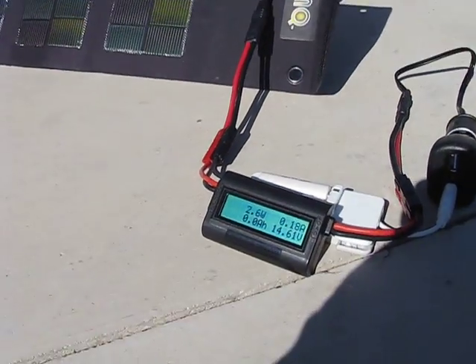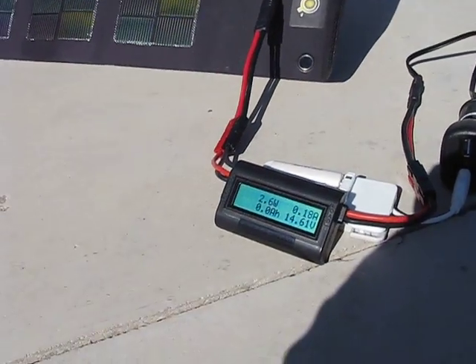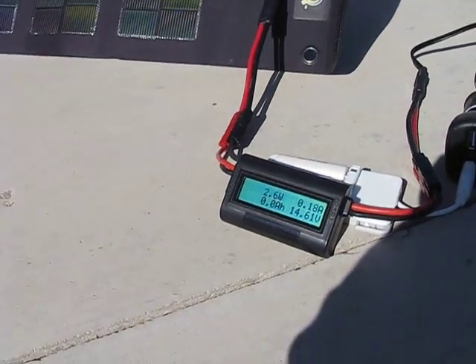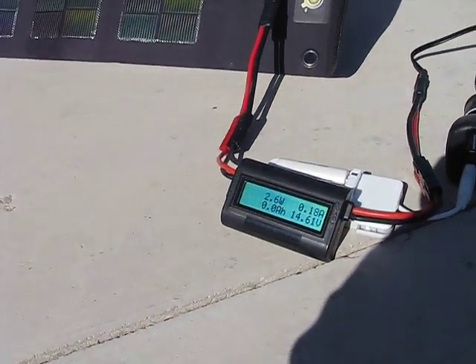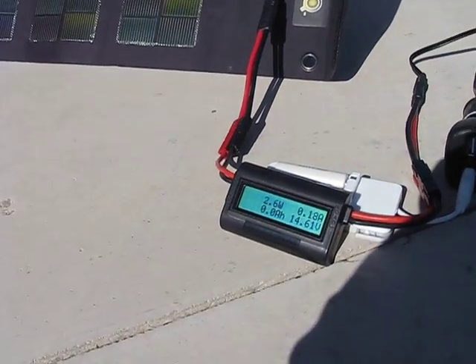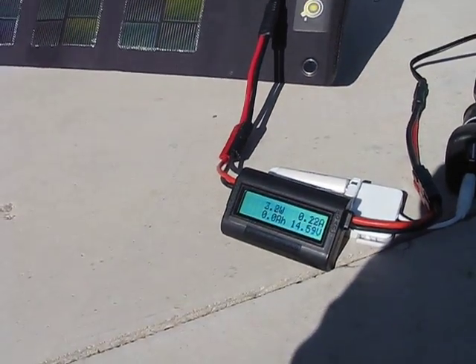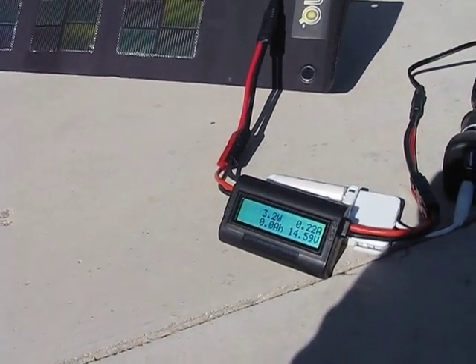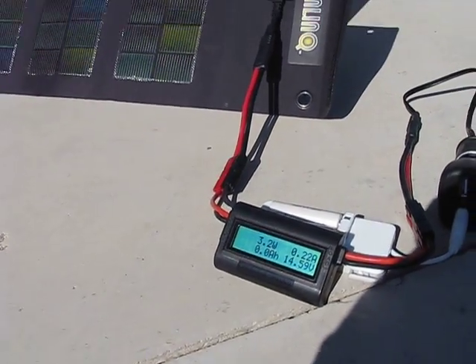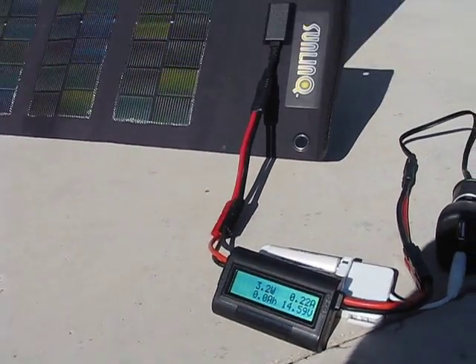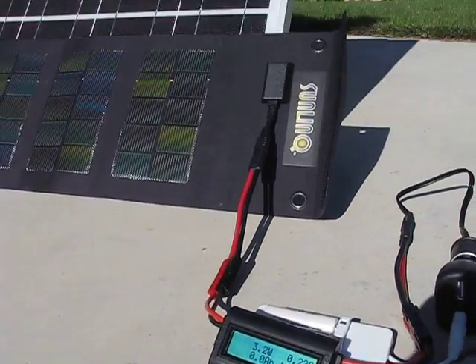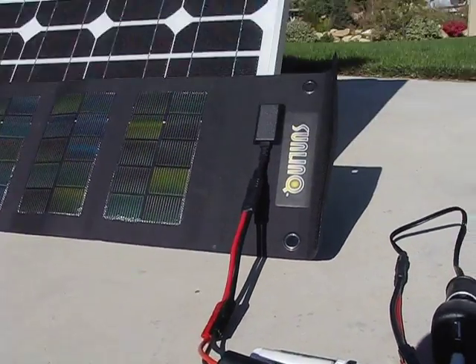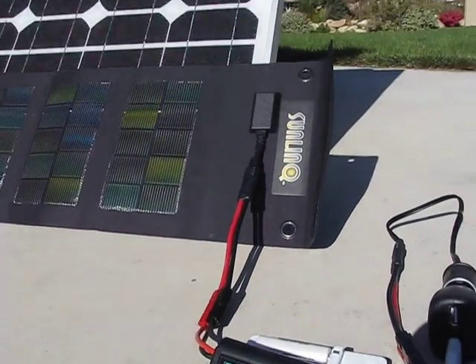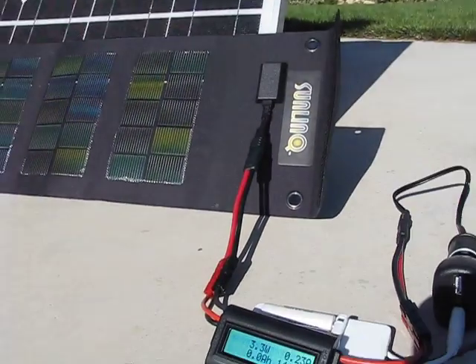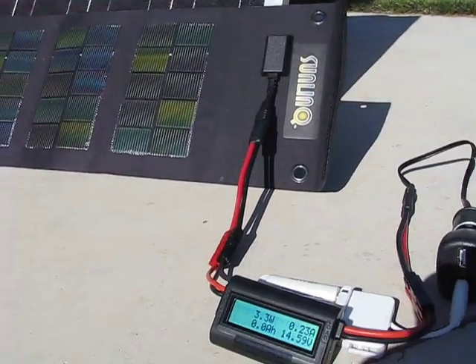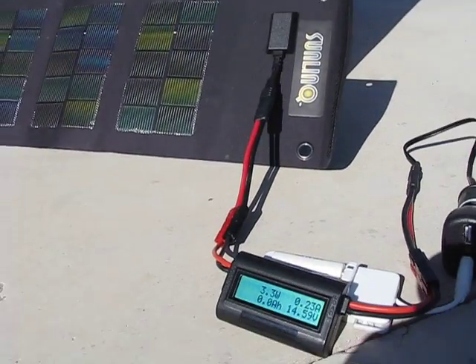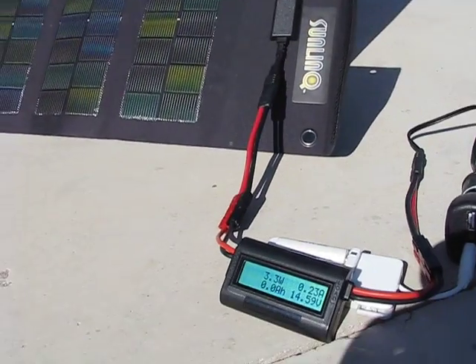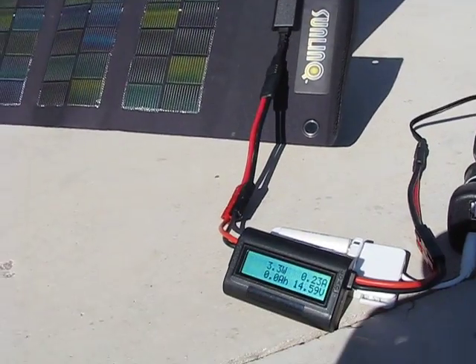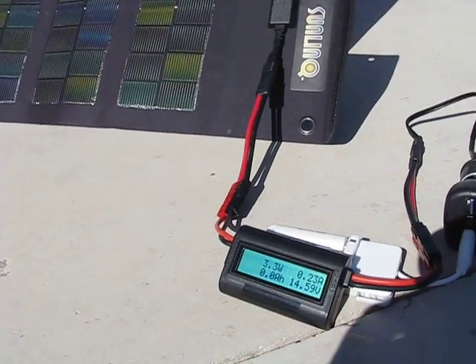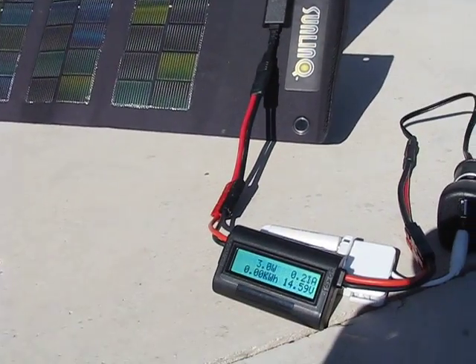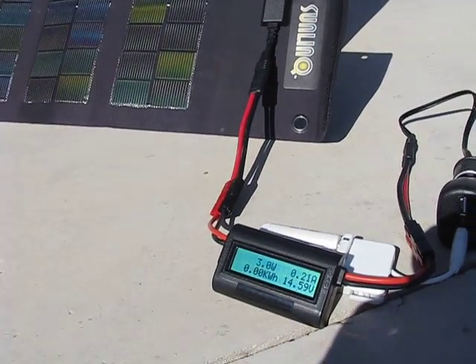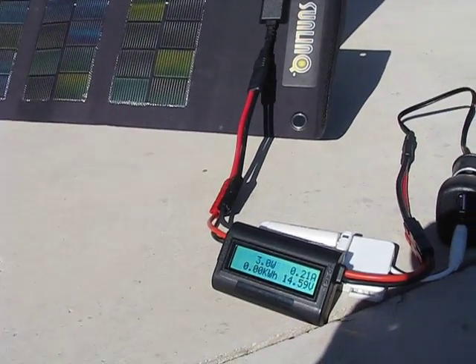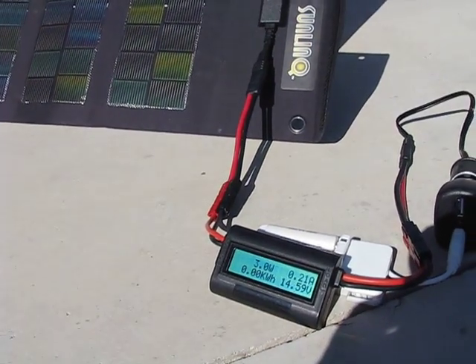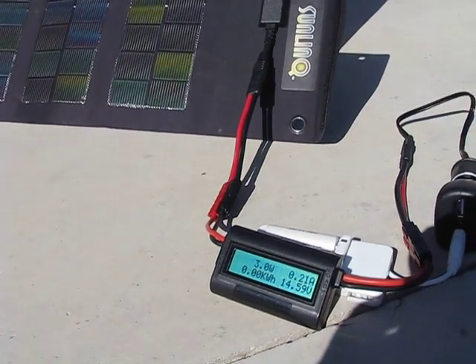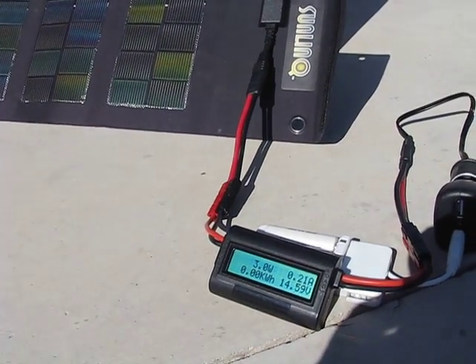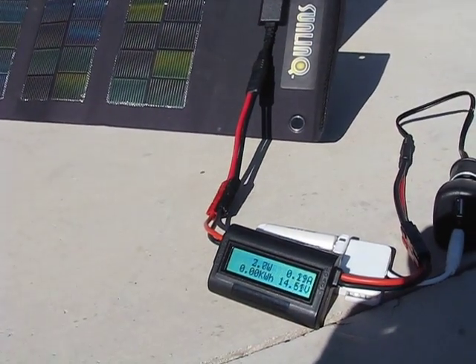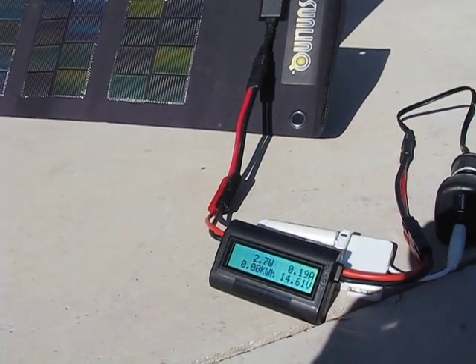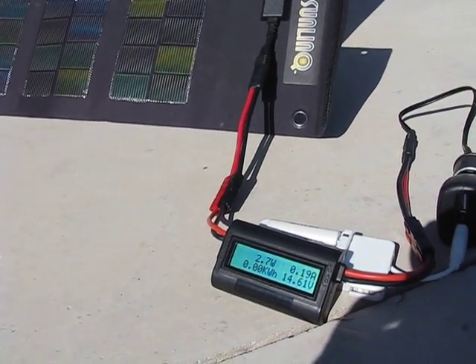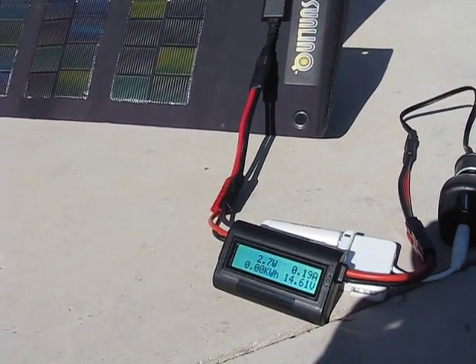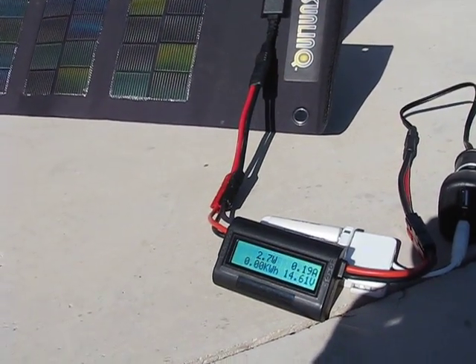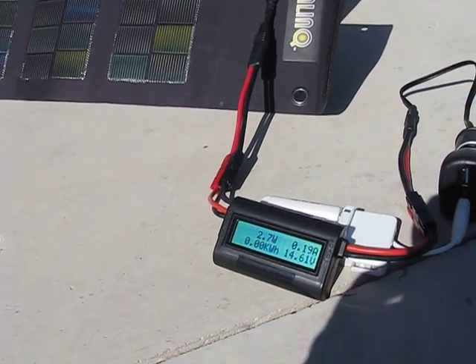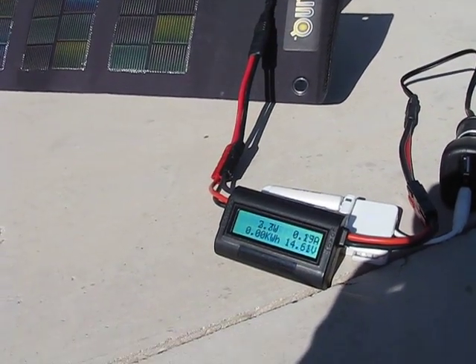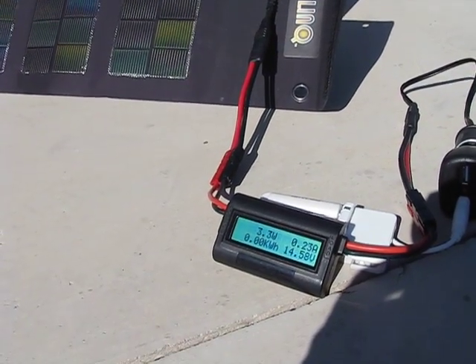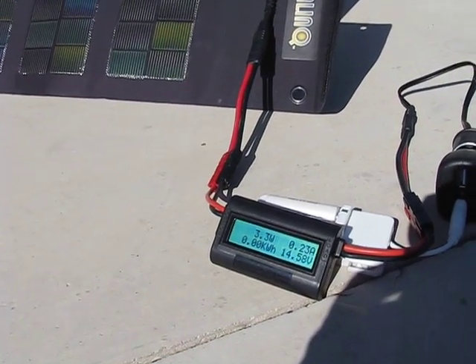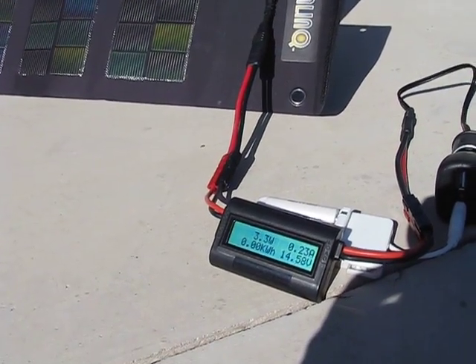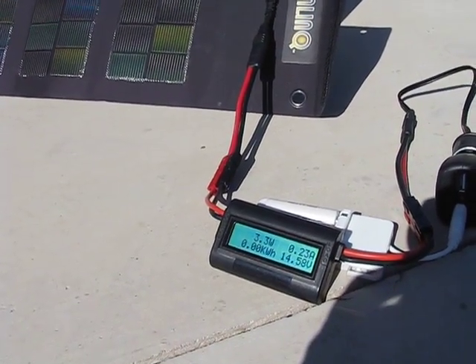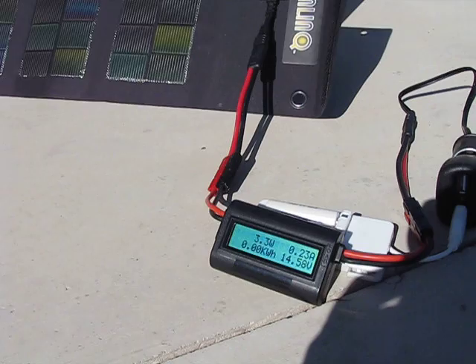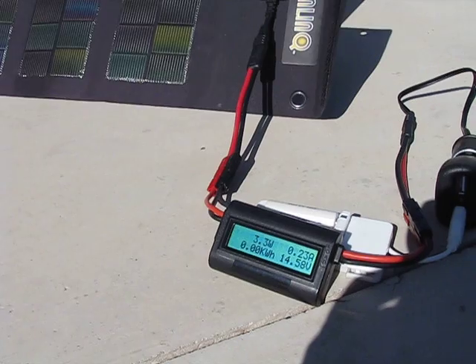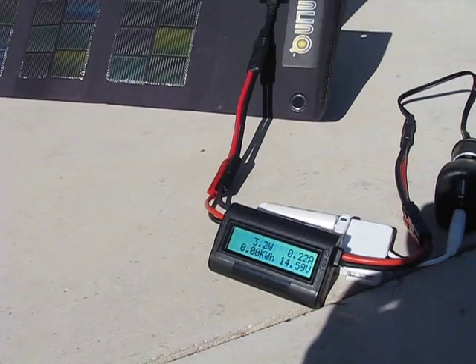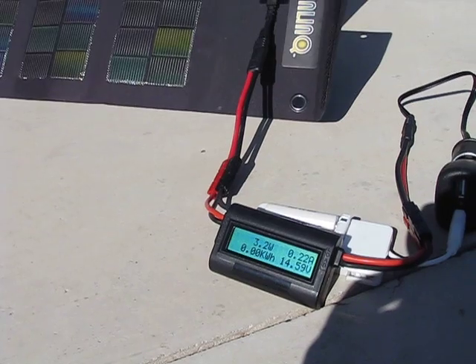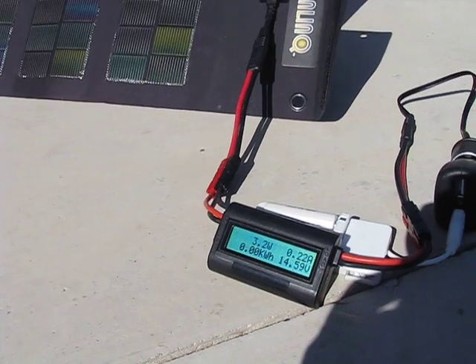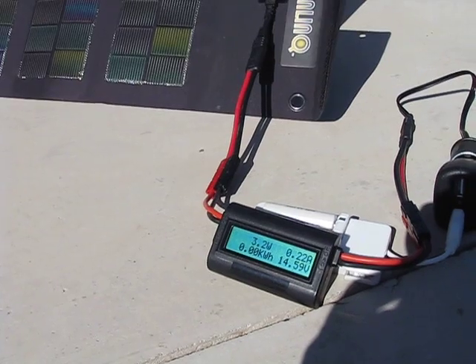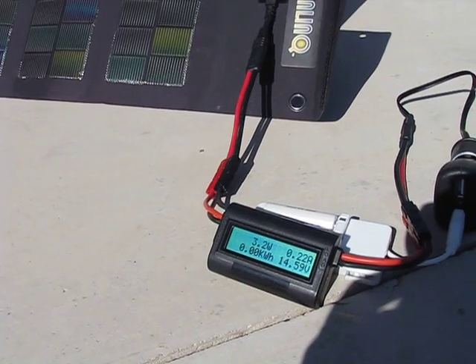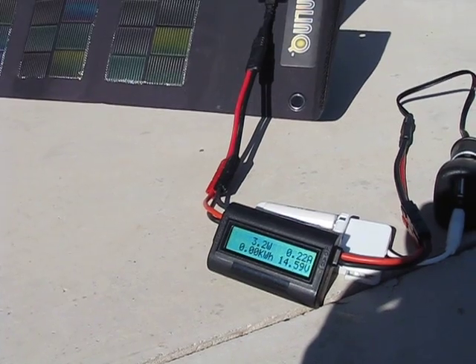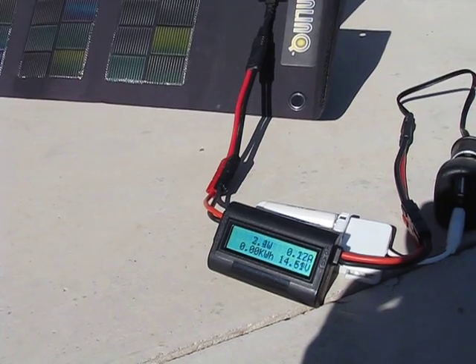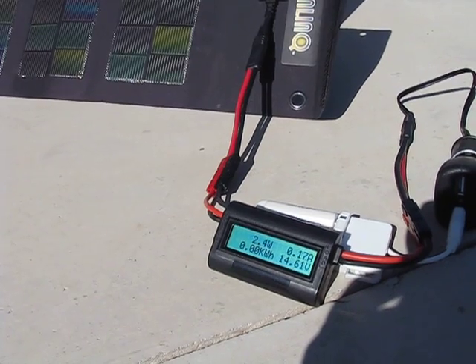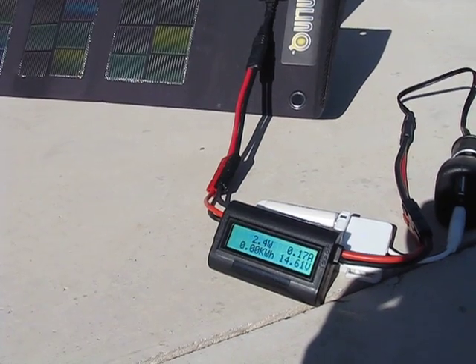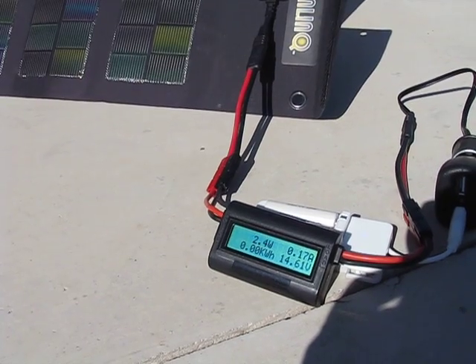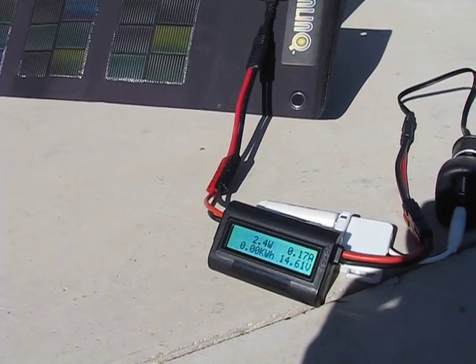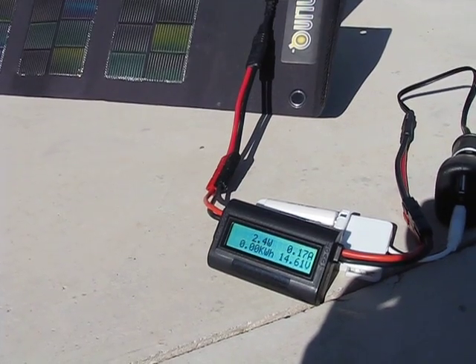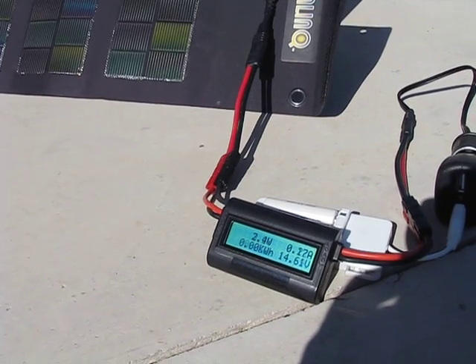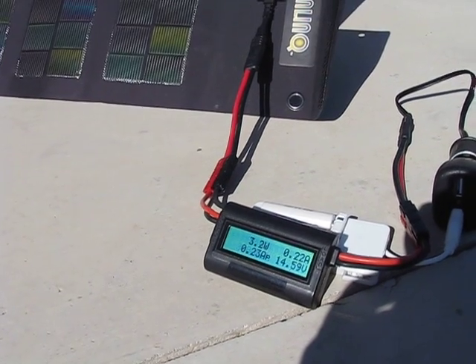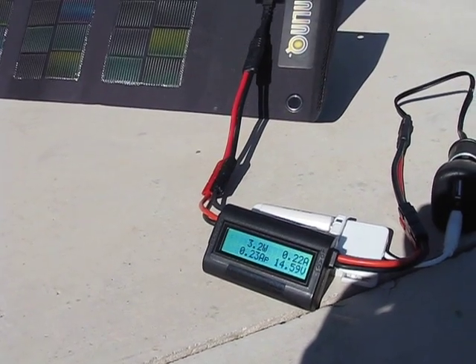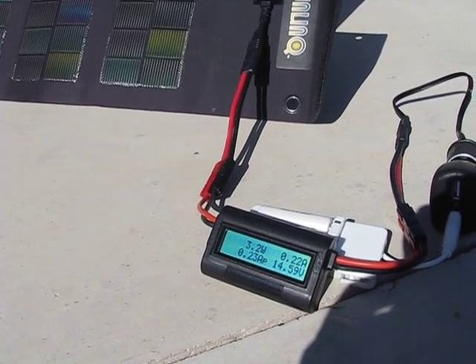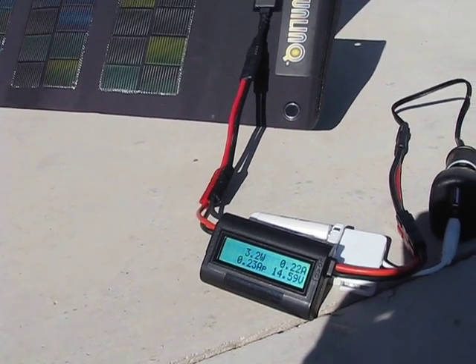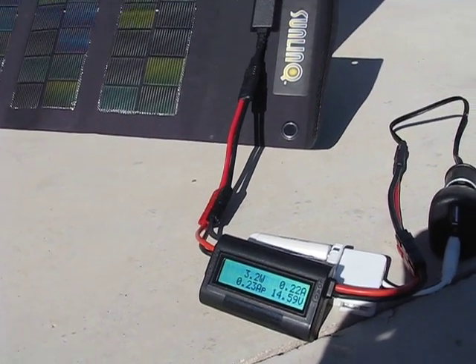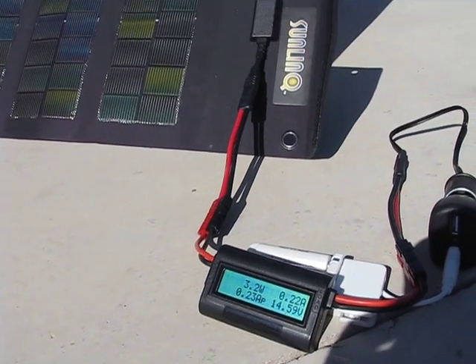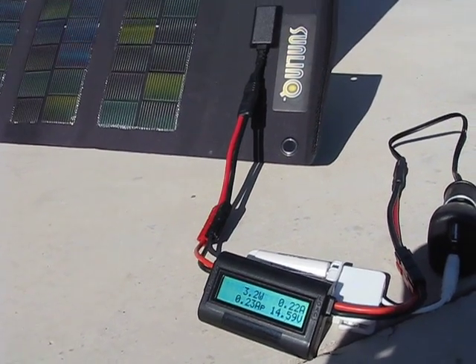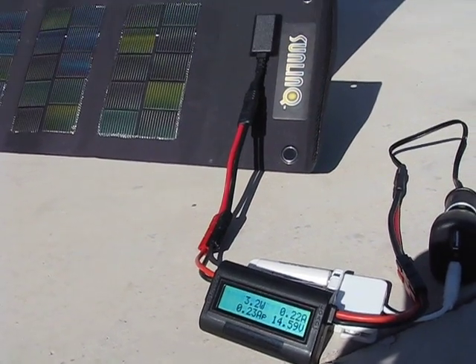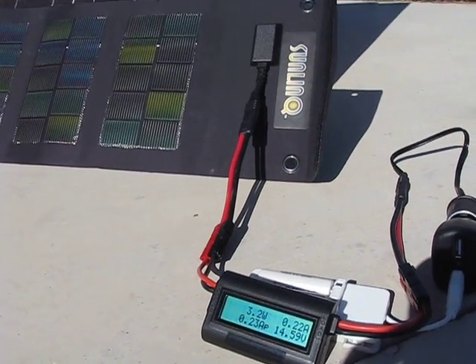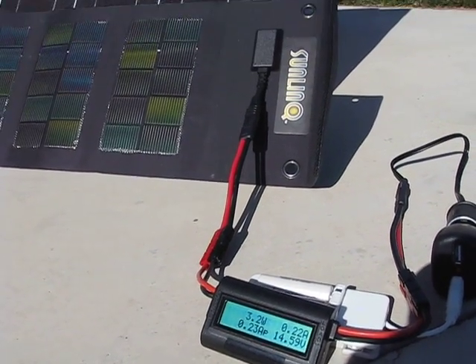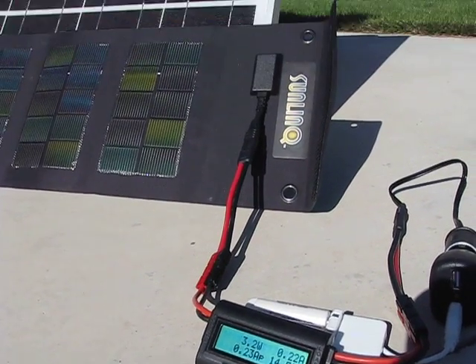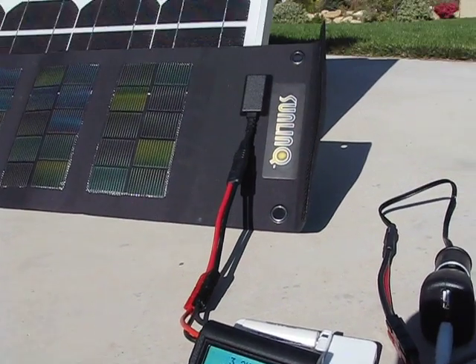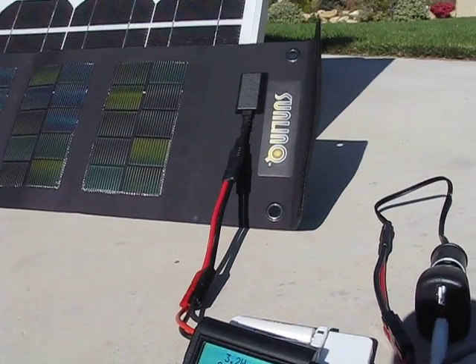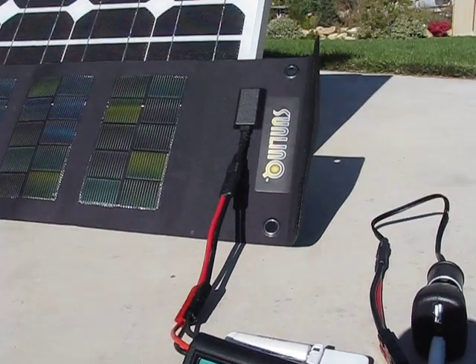That's it. I'll be requesting three or four more warranty replacements on the panels.